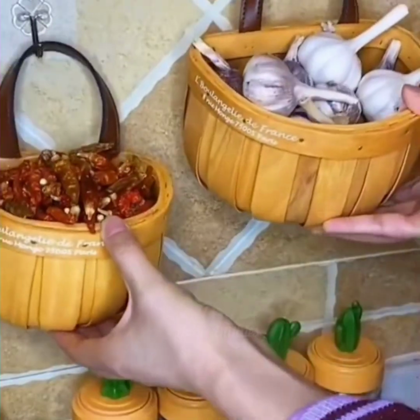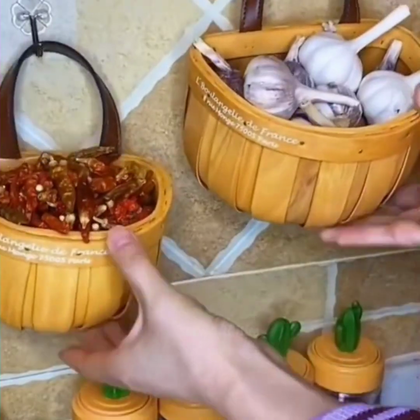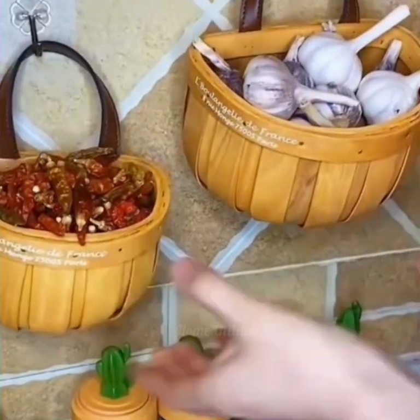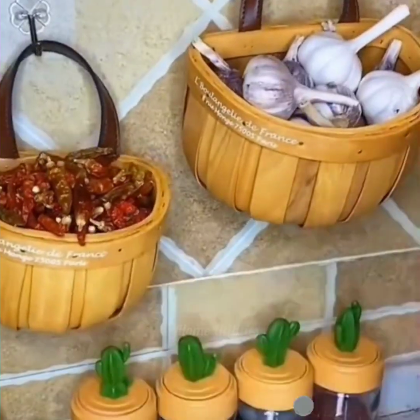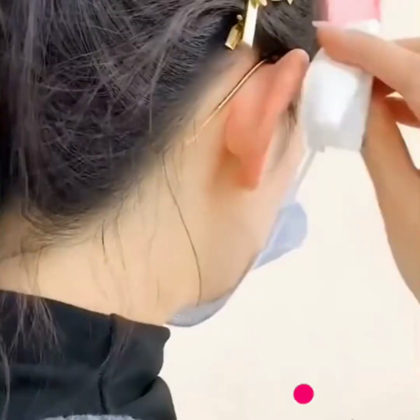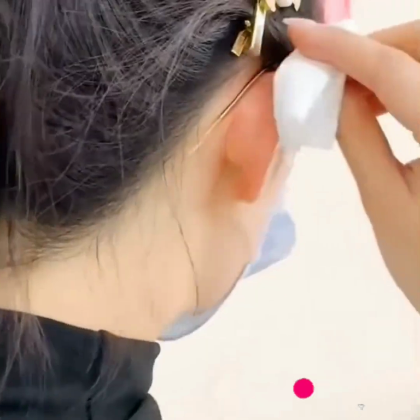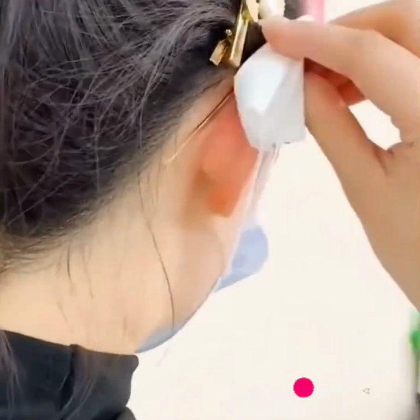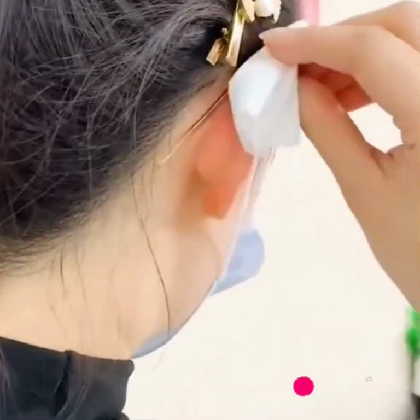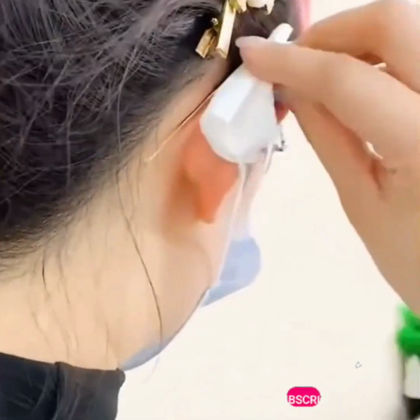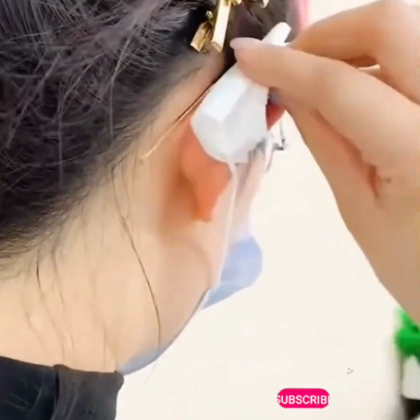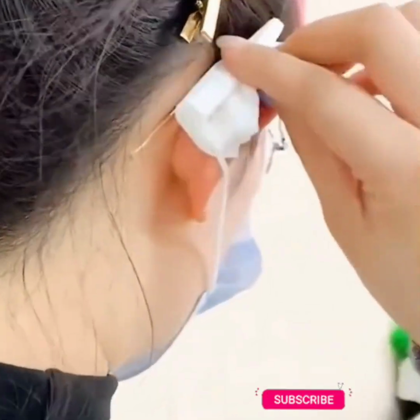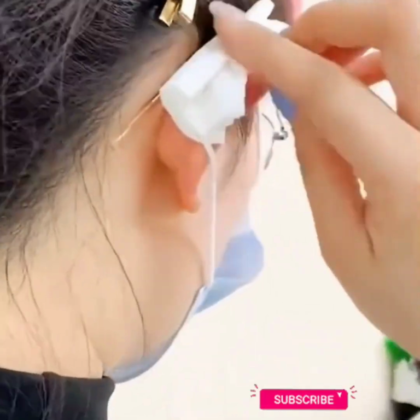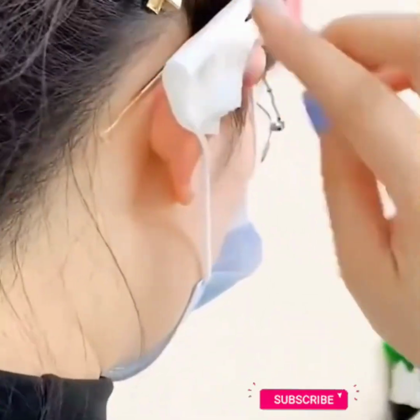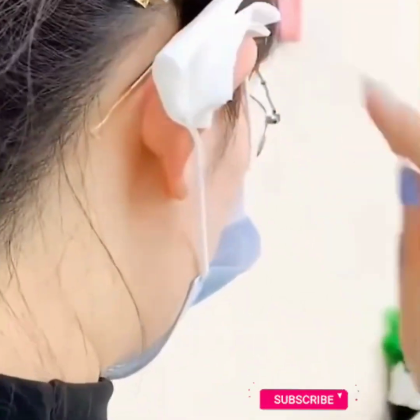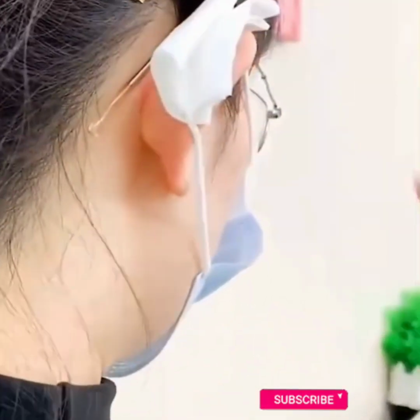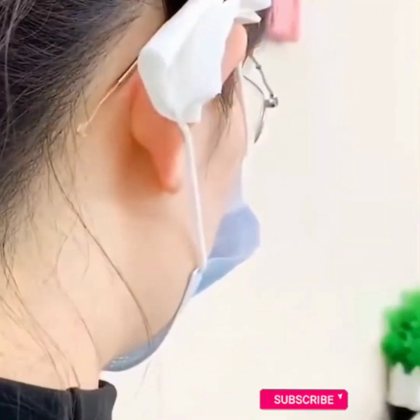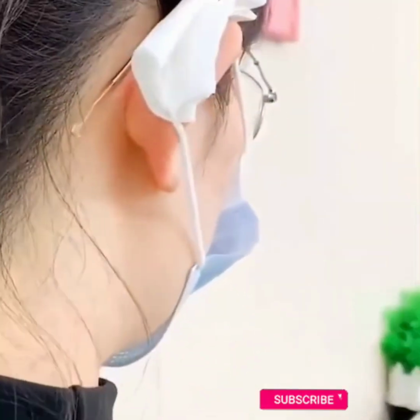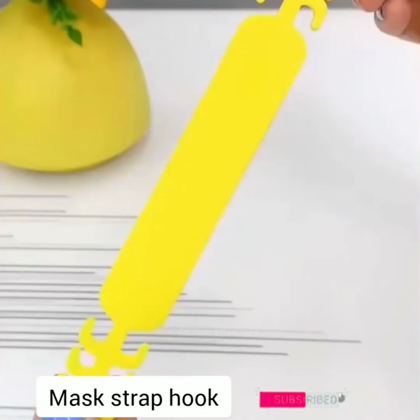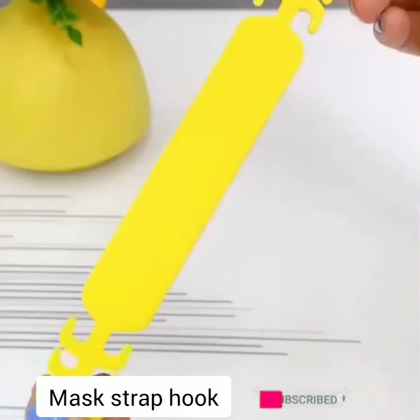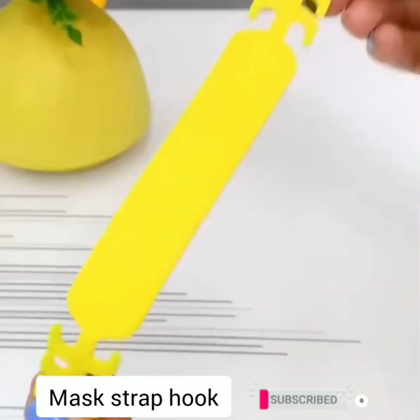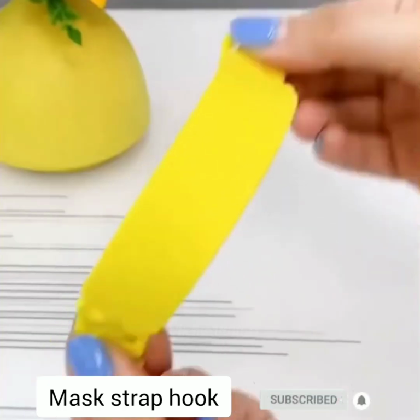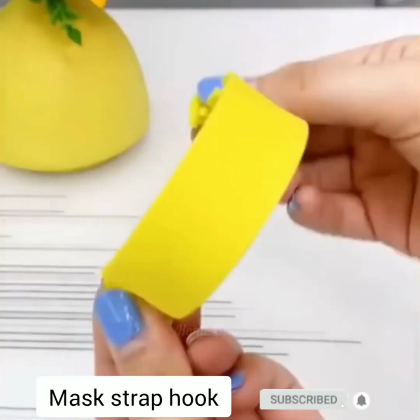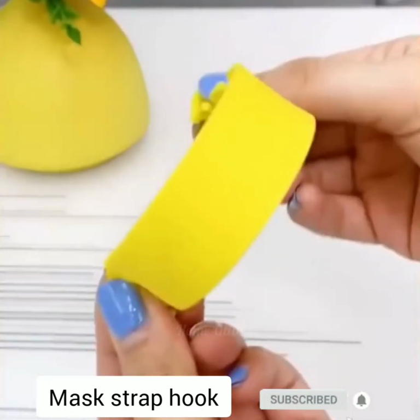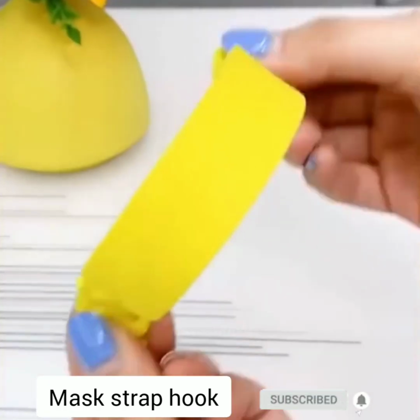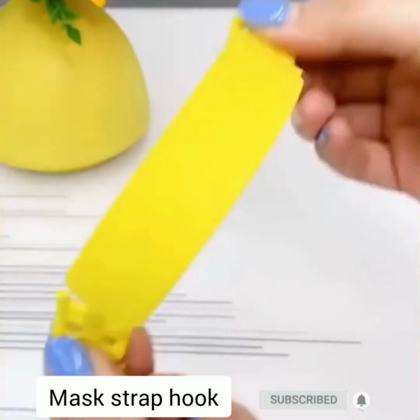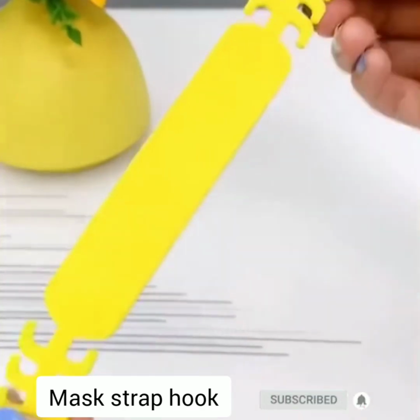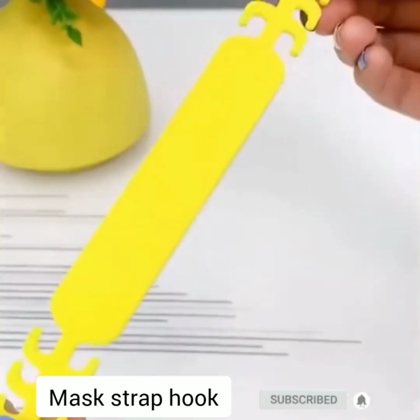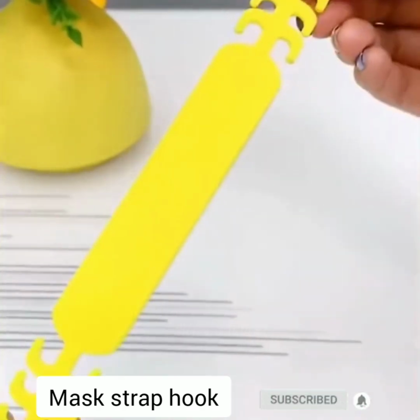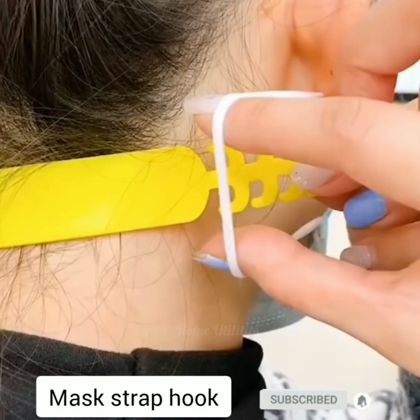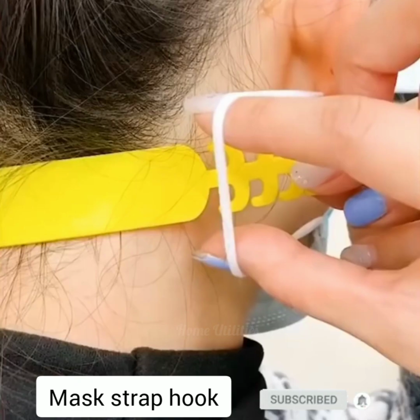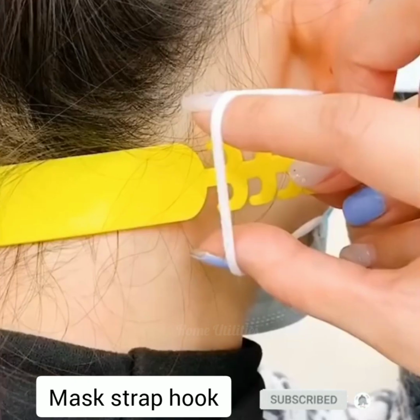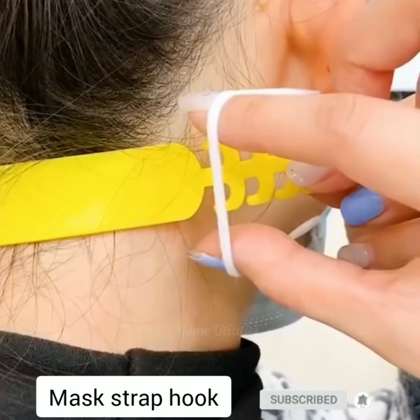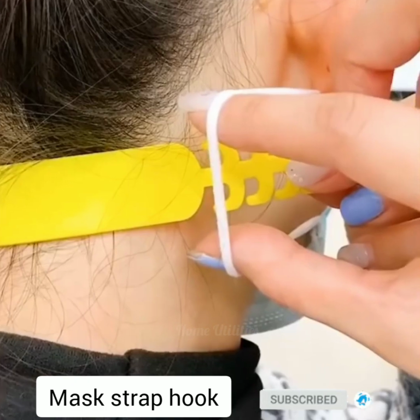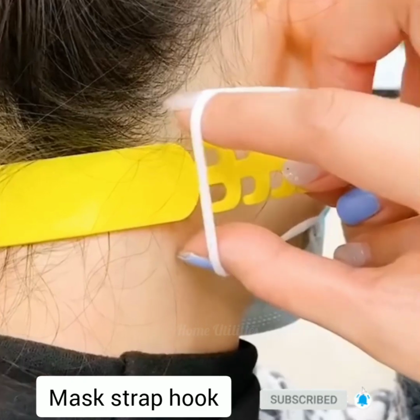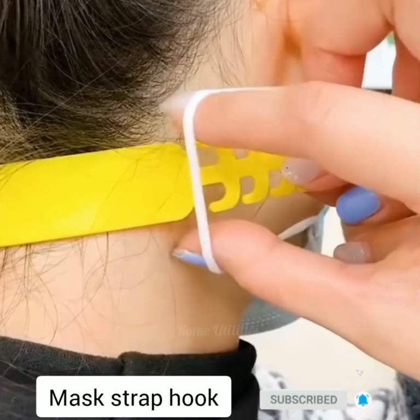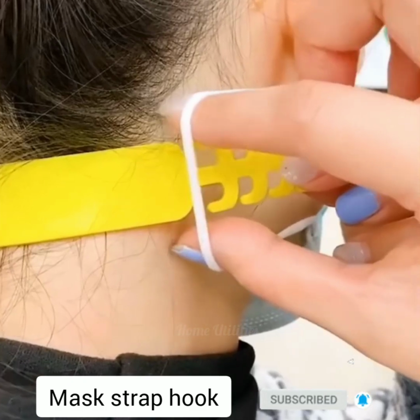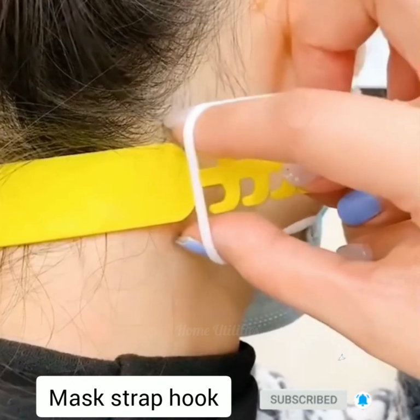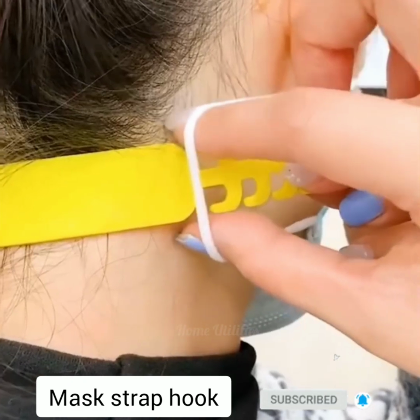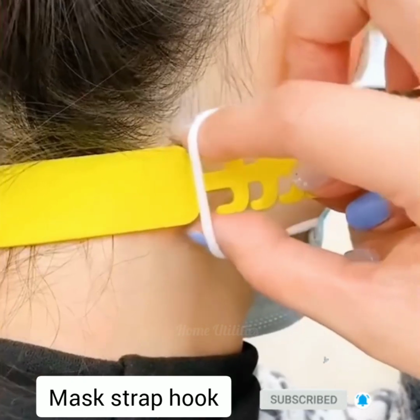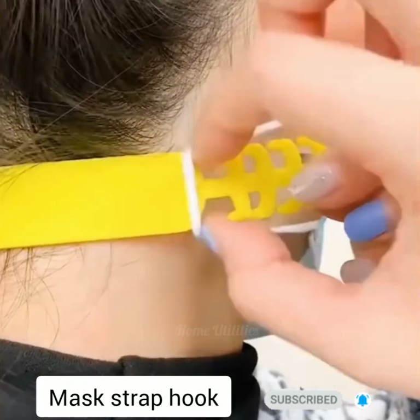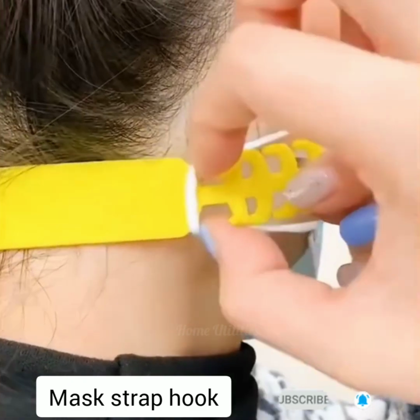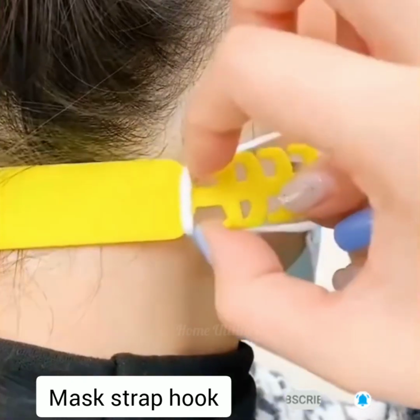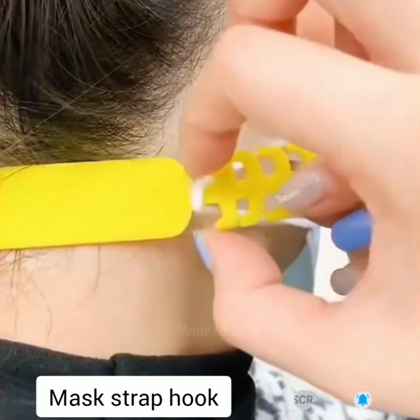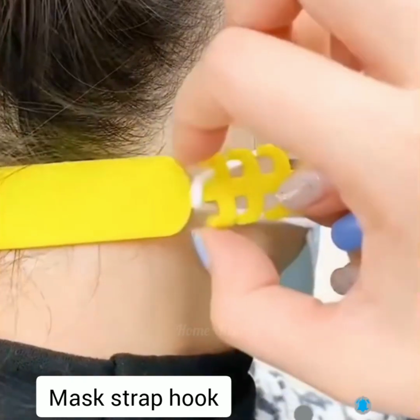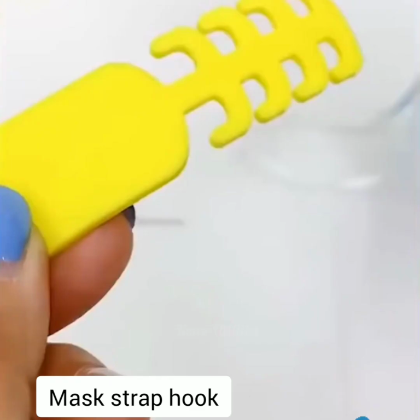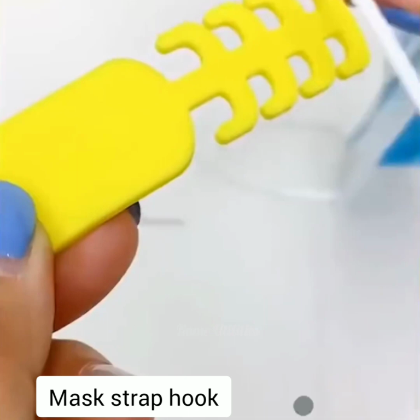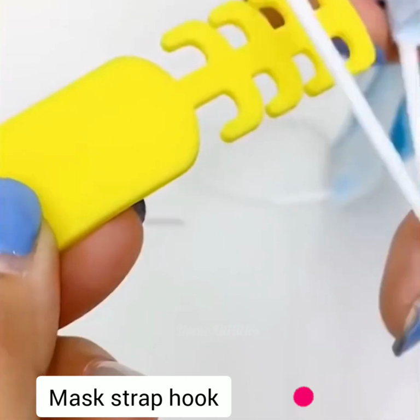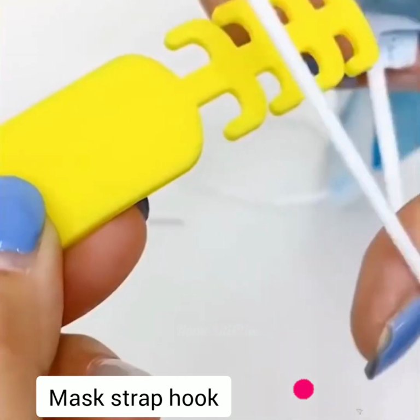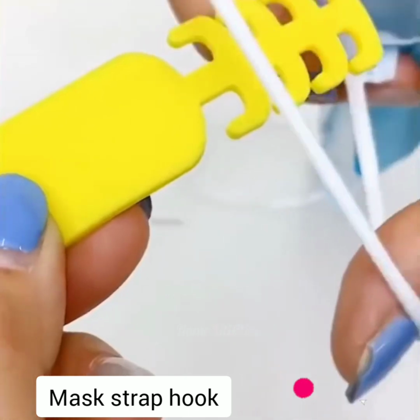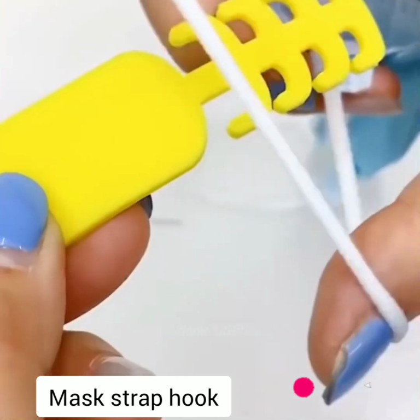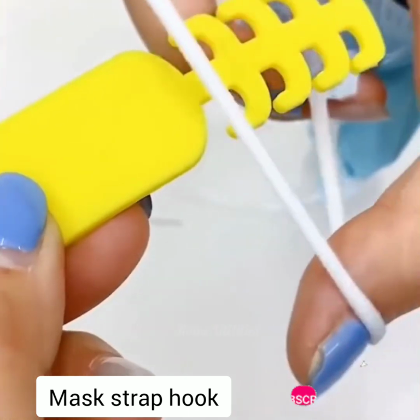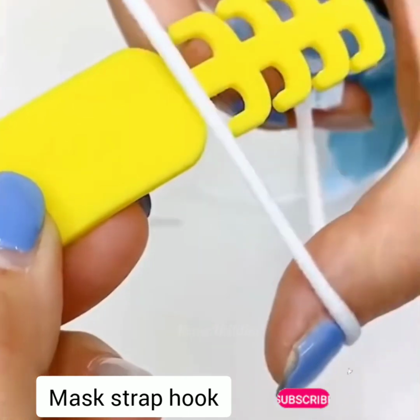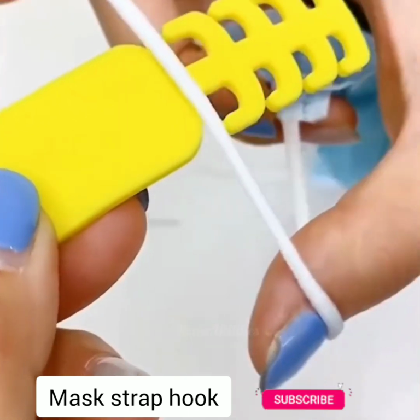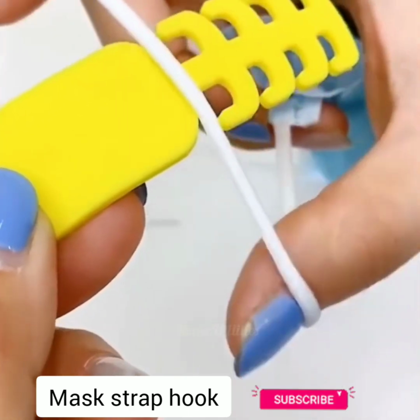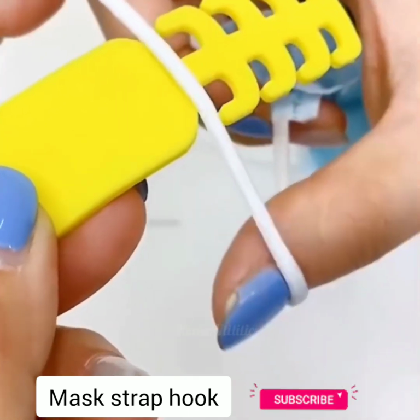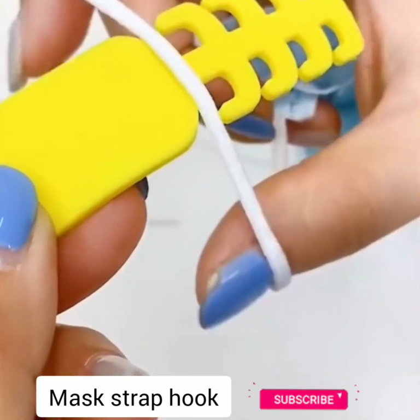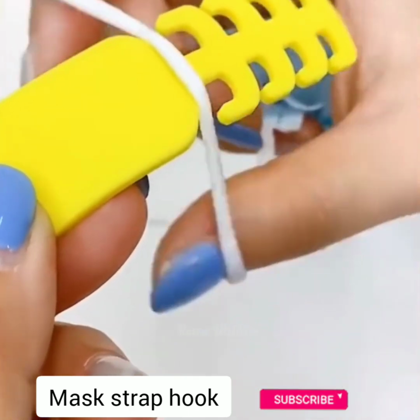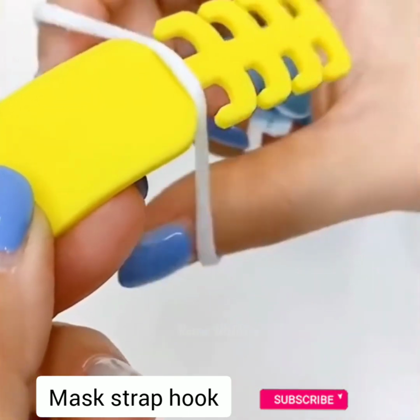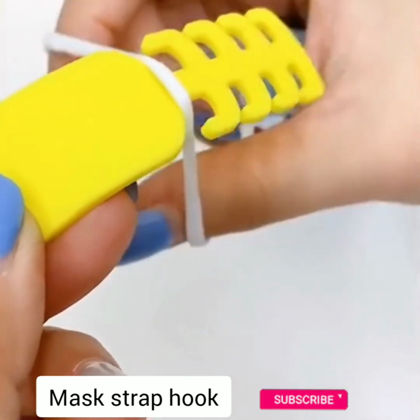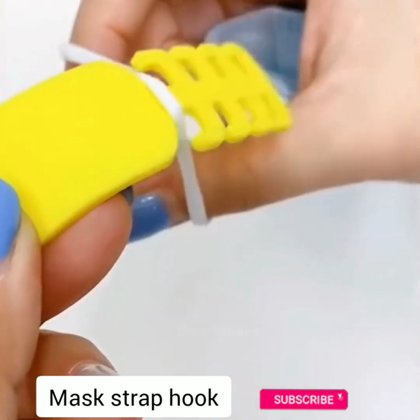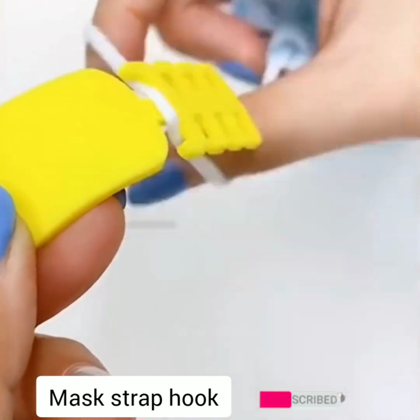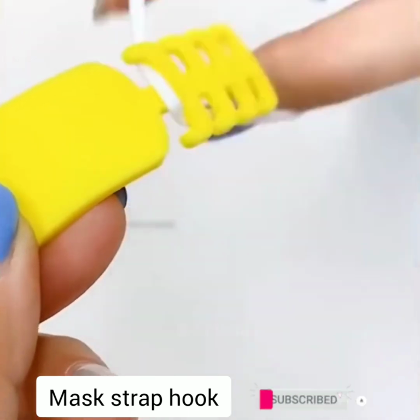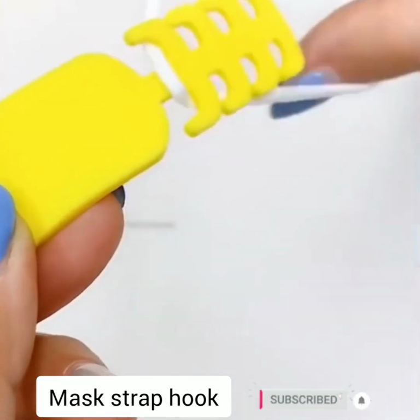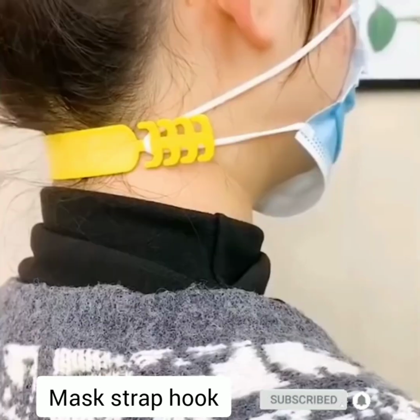Mask strap hook. The adjustable anti-slip ear strap hook is a good choice for you as it will relieve the pain and pressure around the ears.